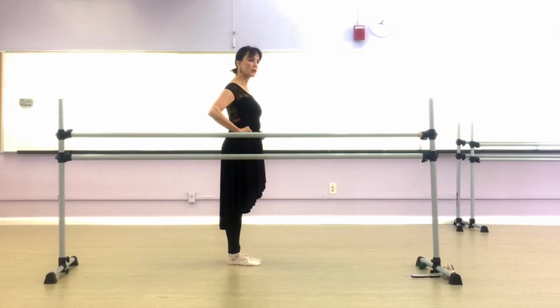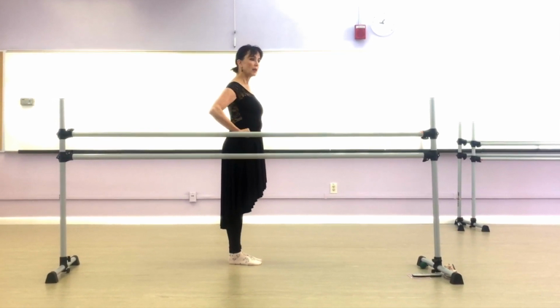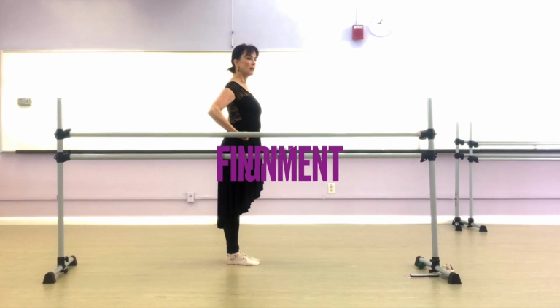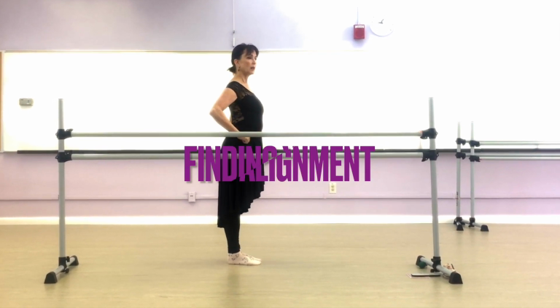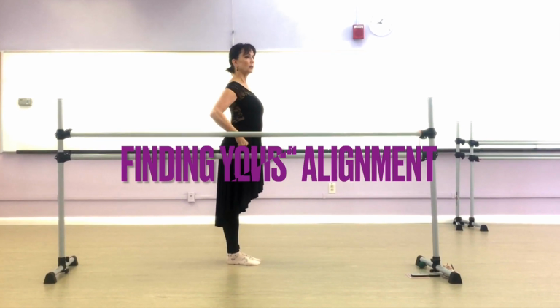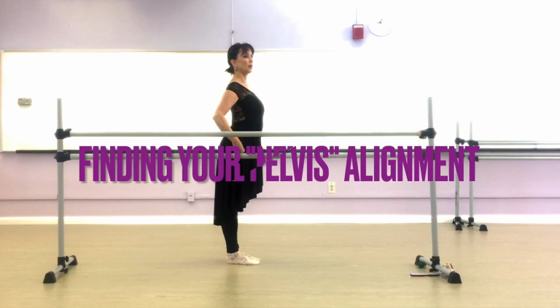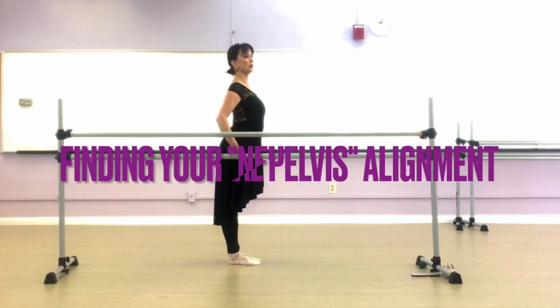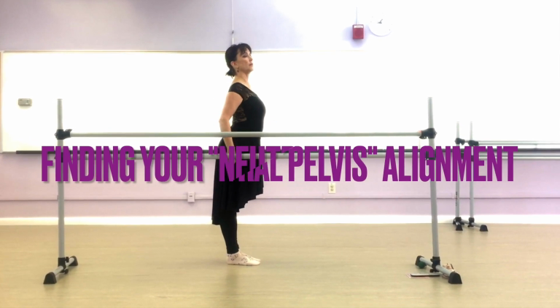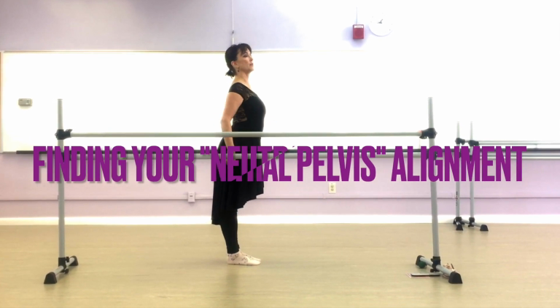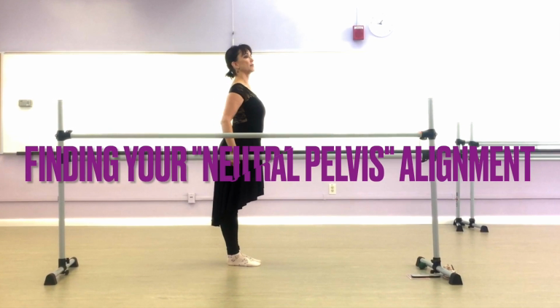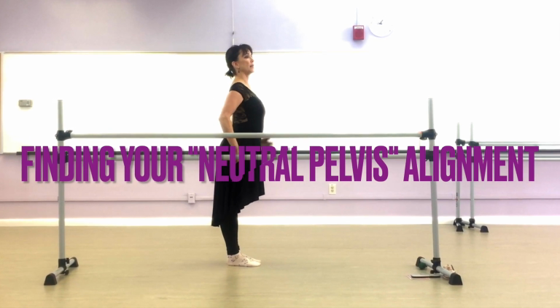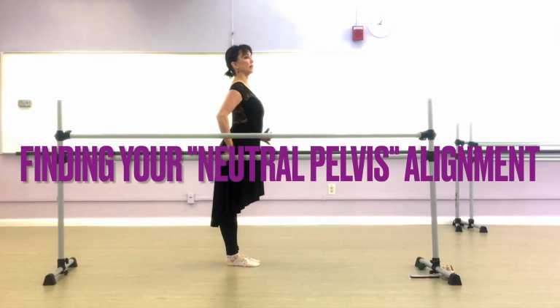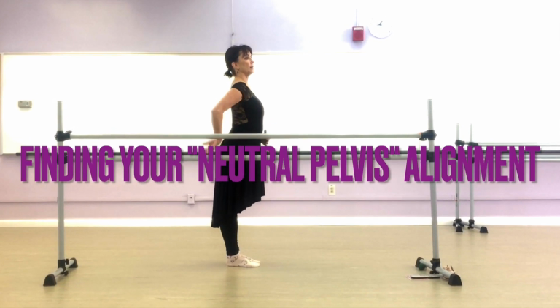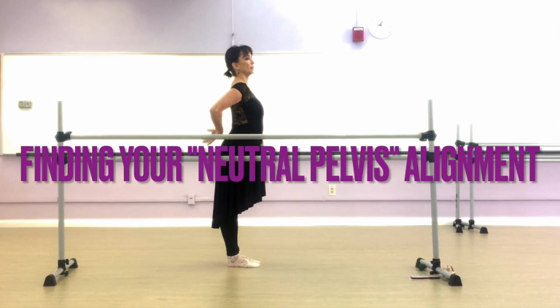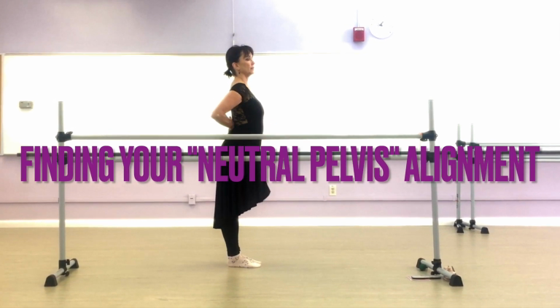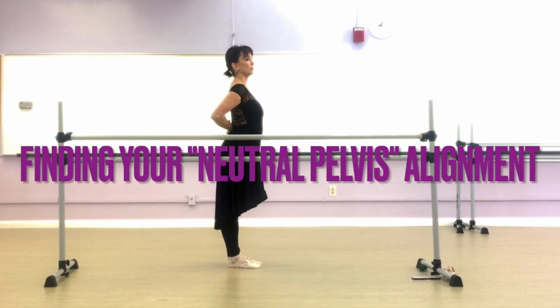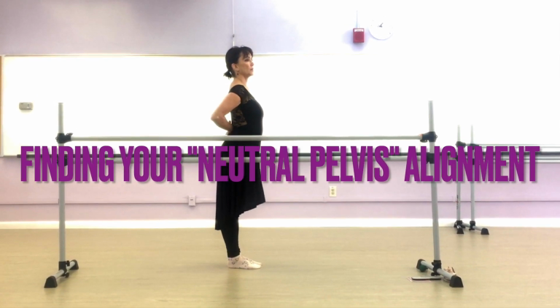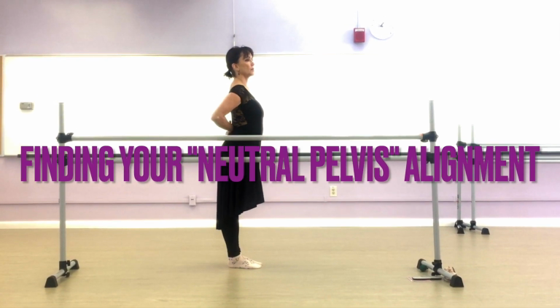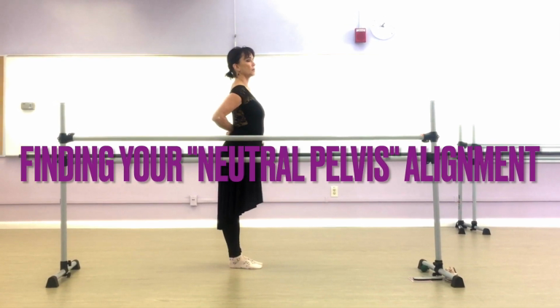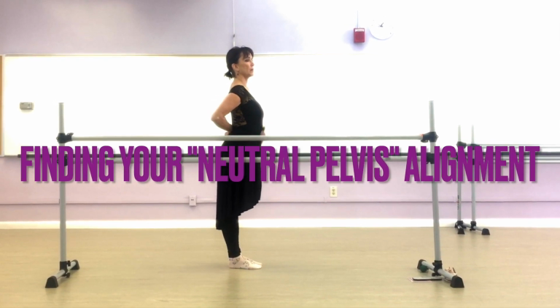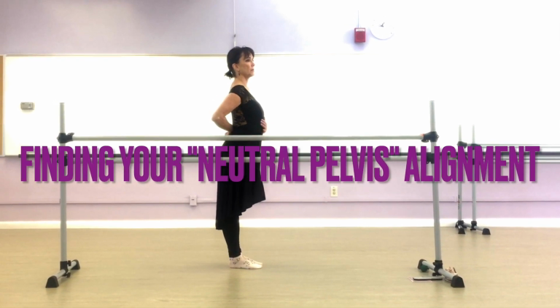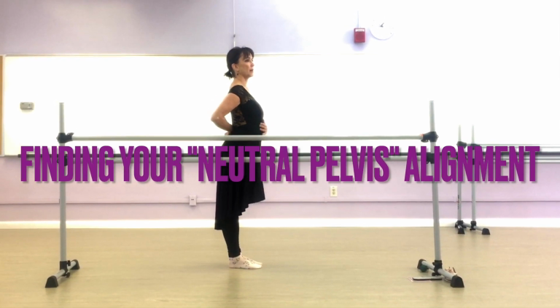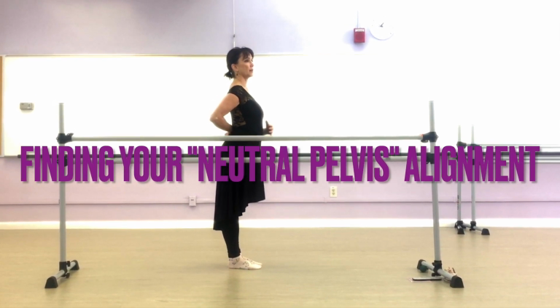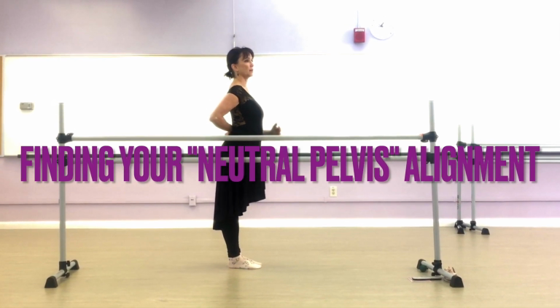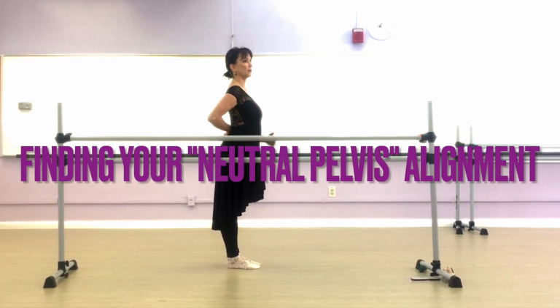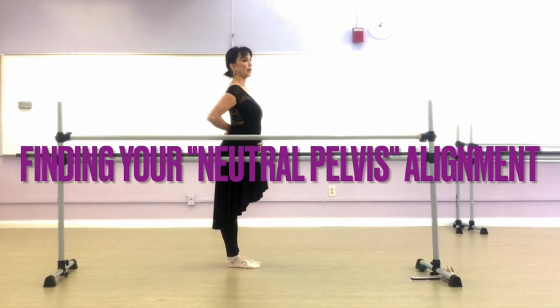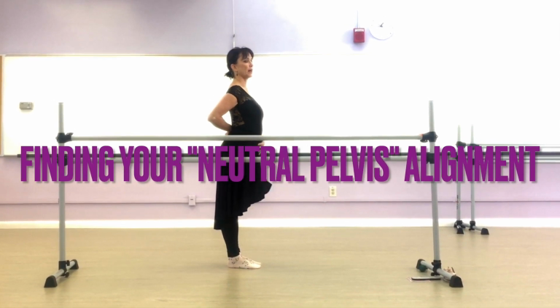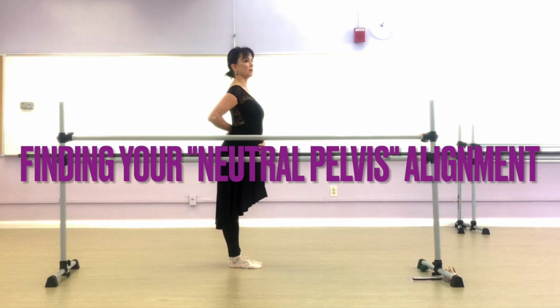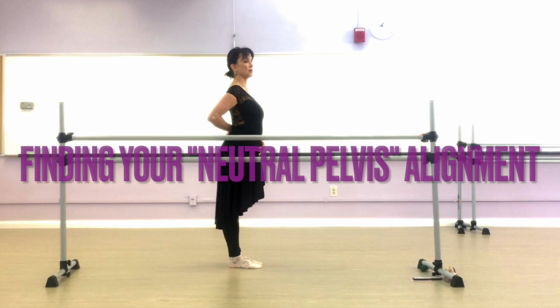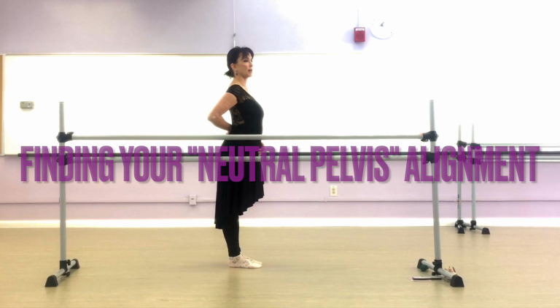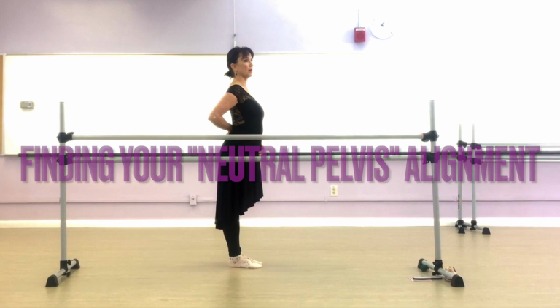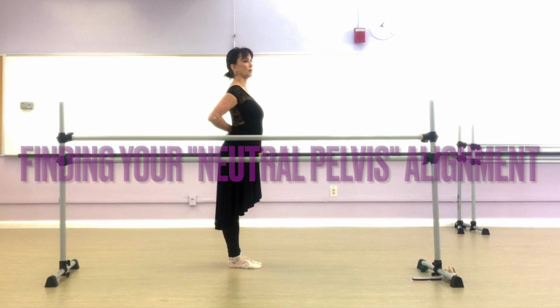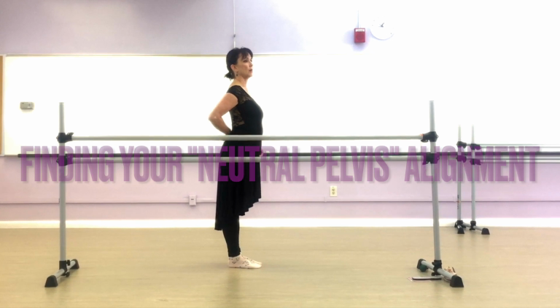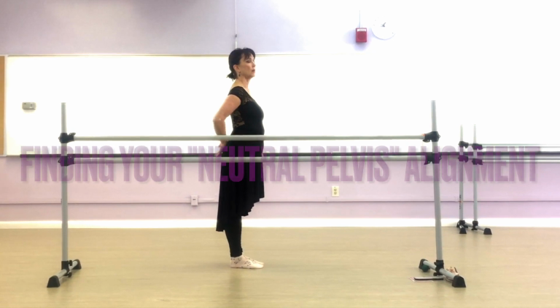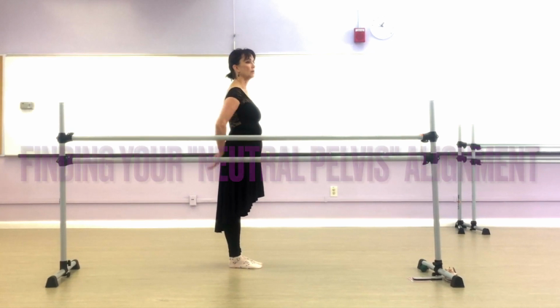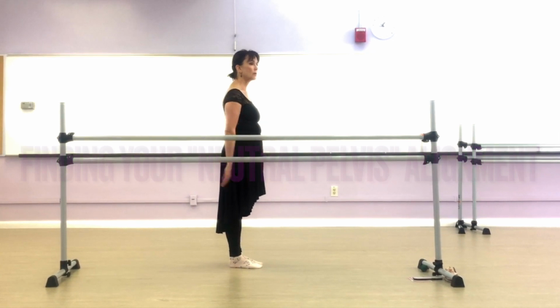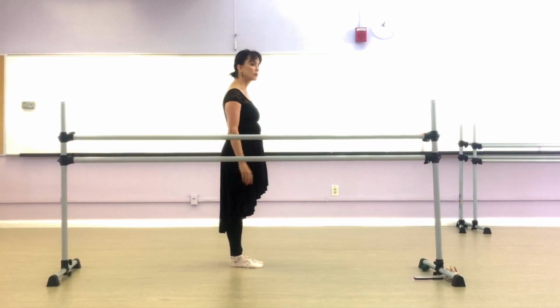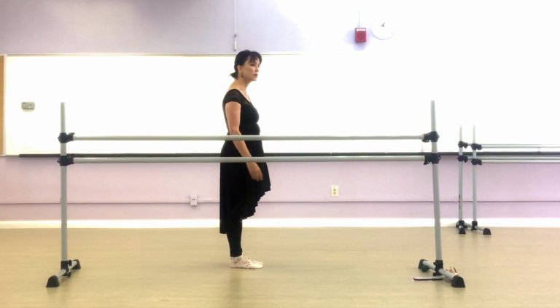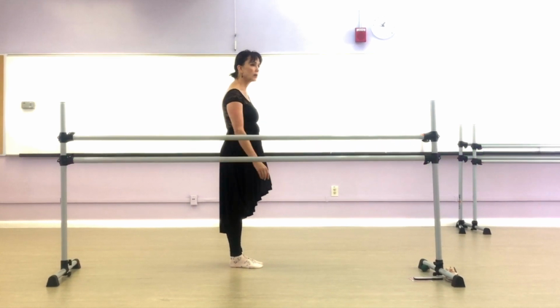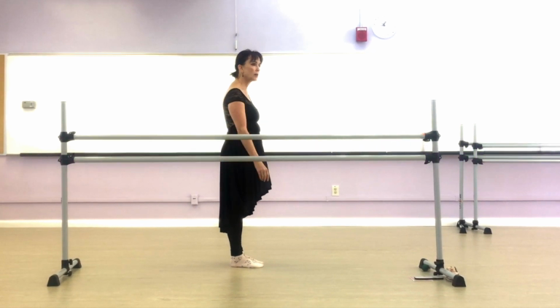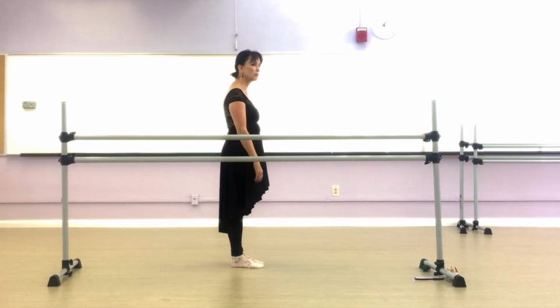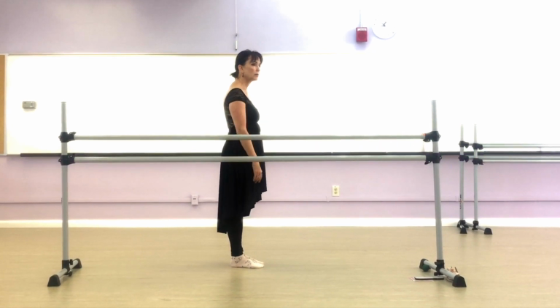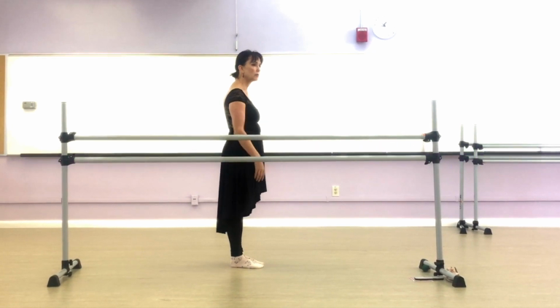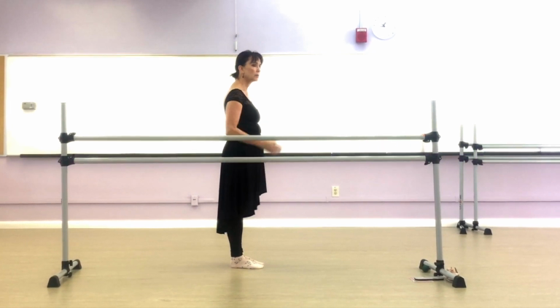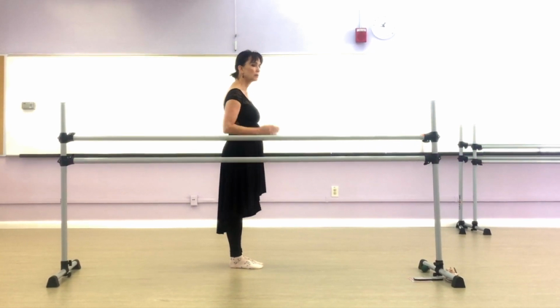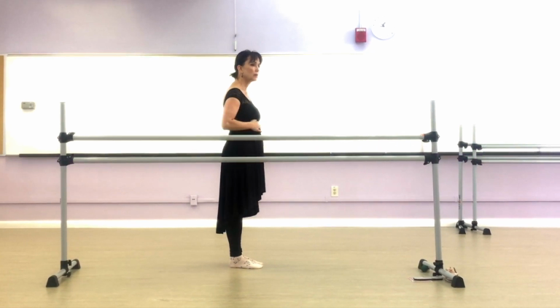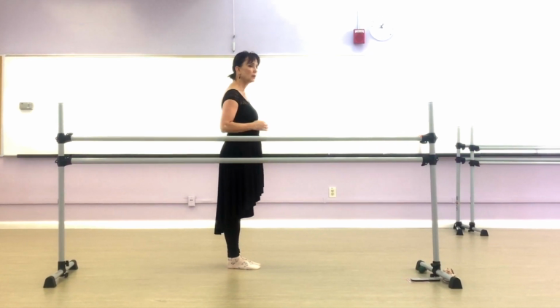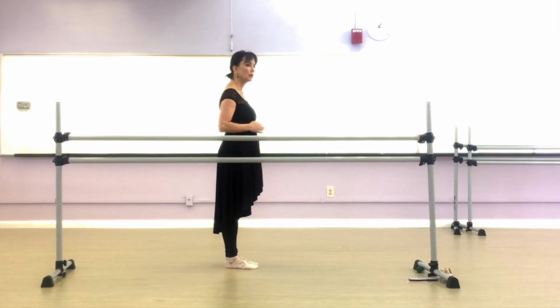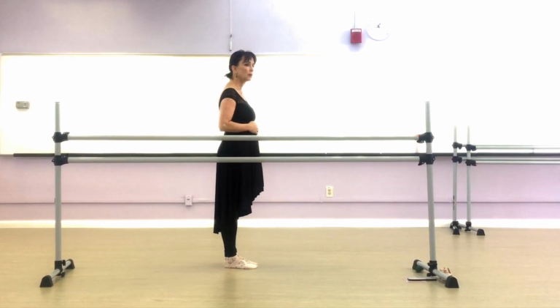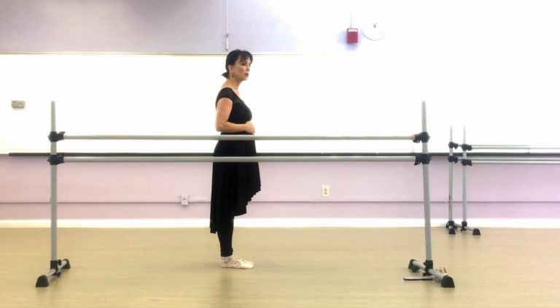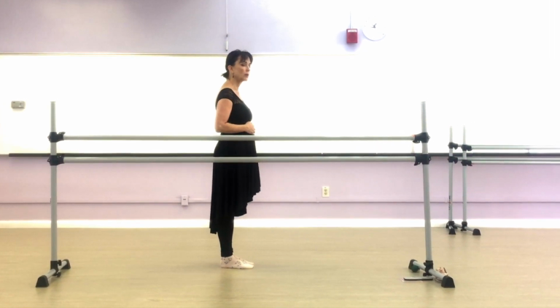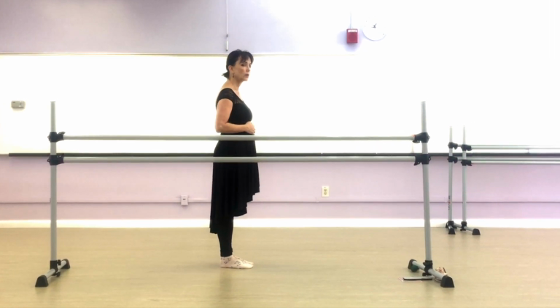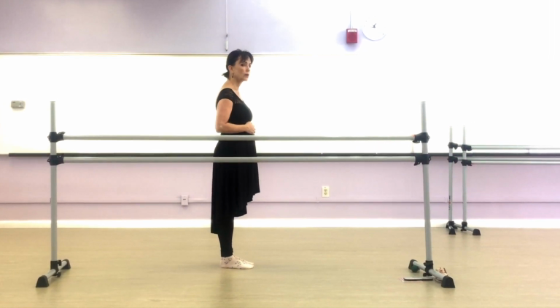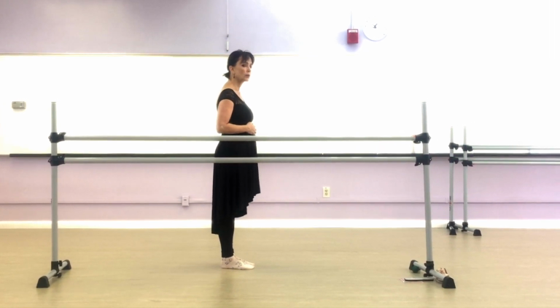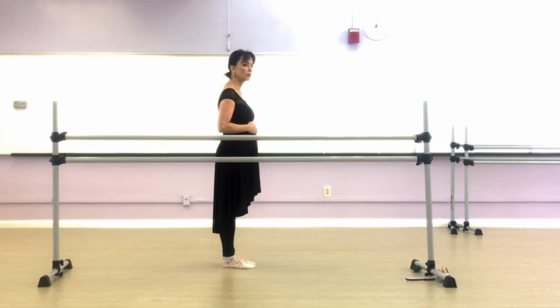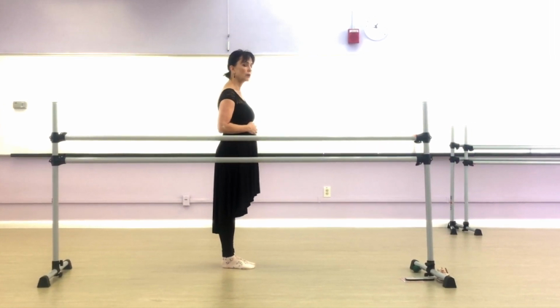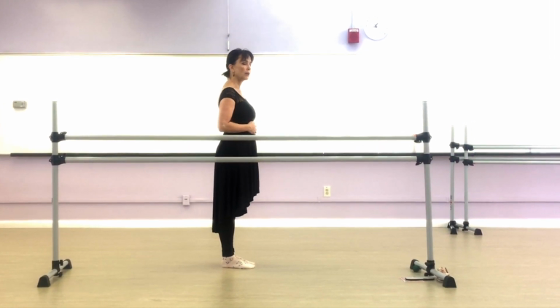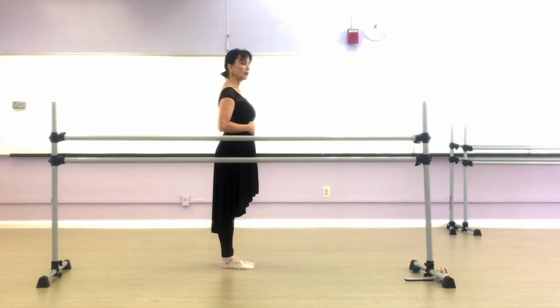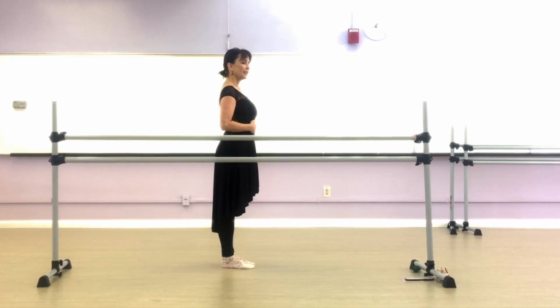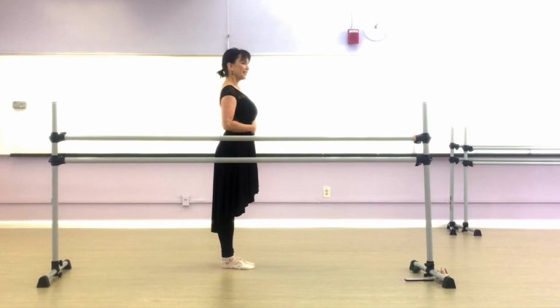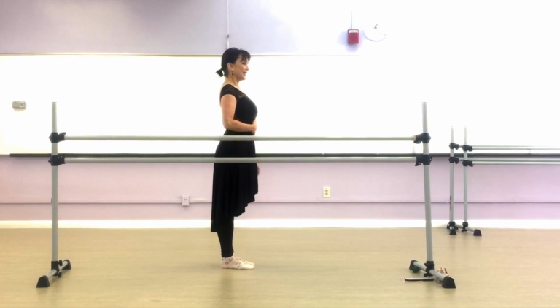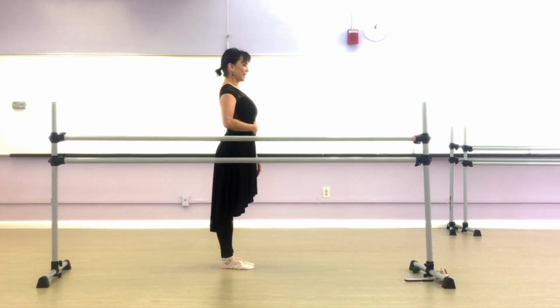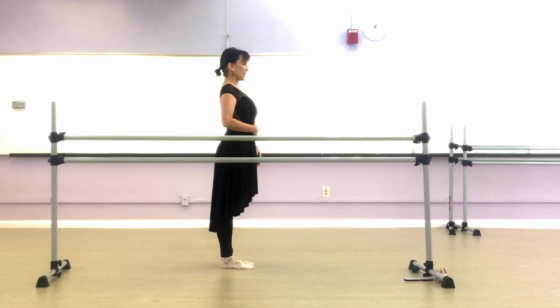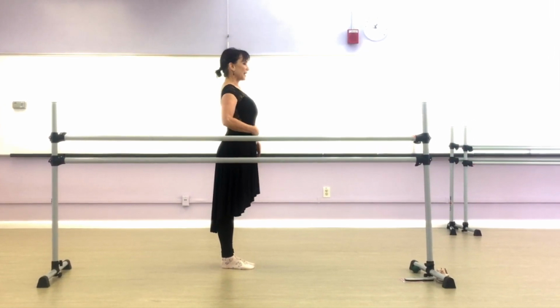A lot of us stand with a sway back and our abs out, or slump. Not a good look, right?